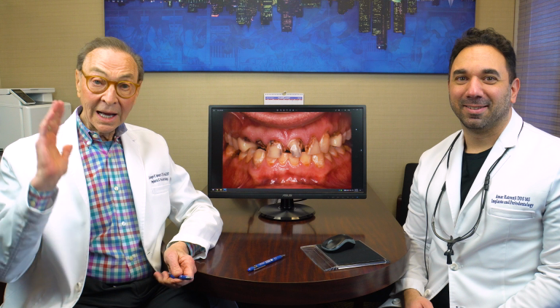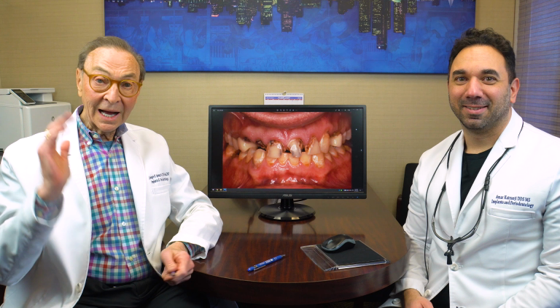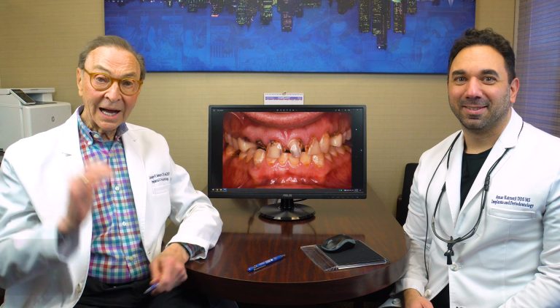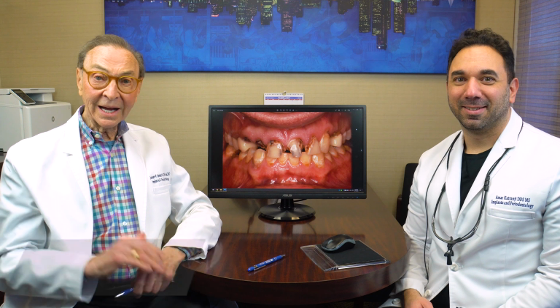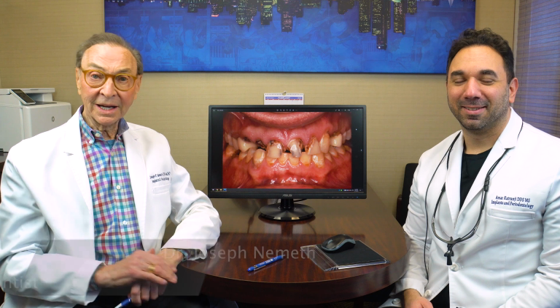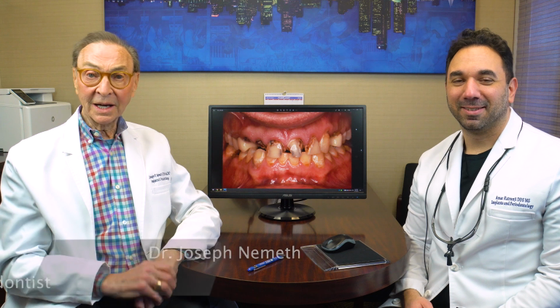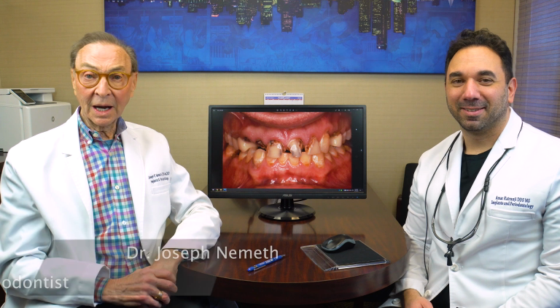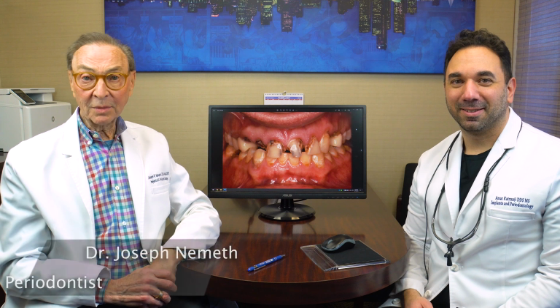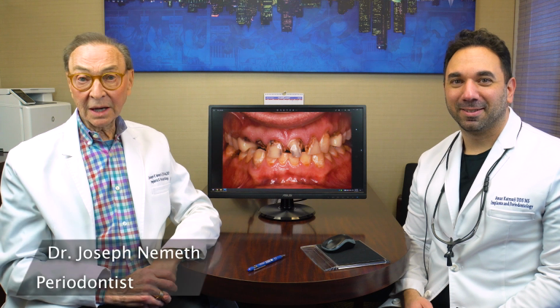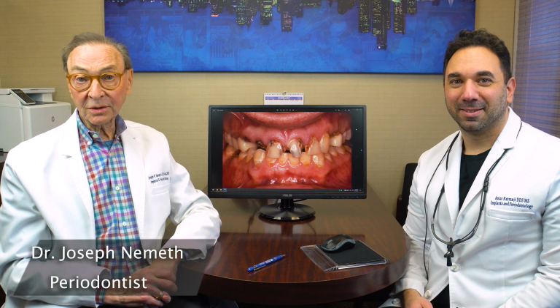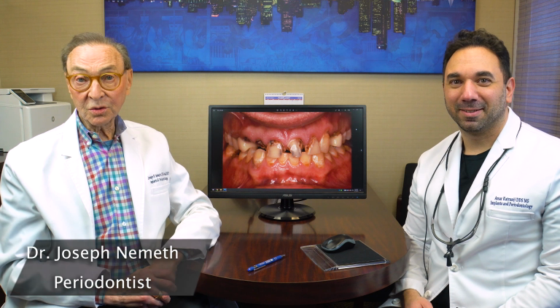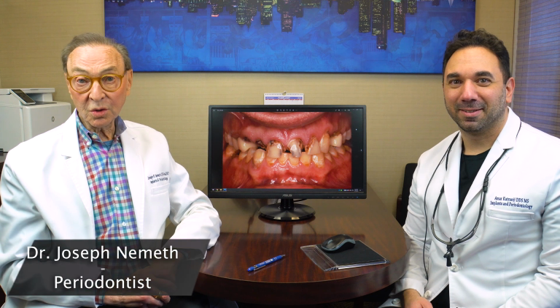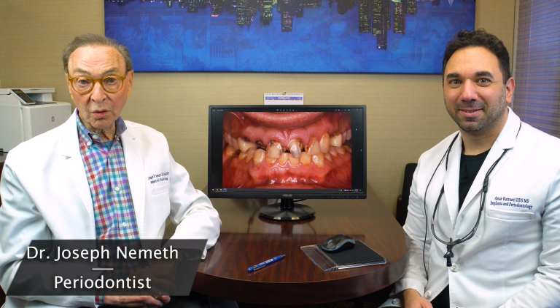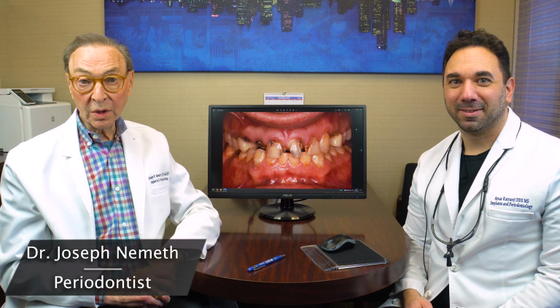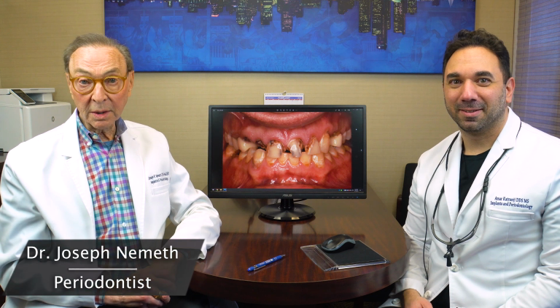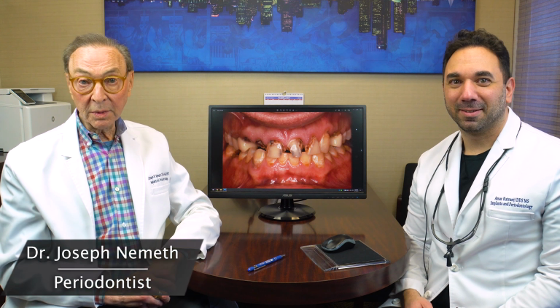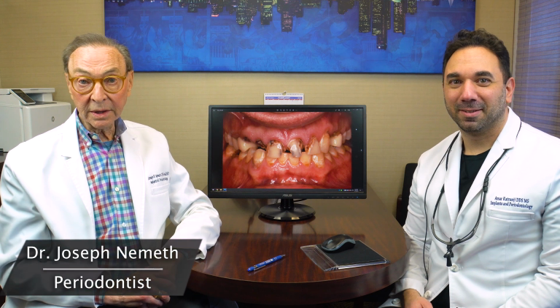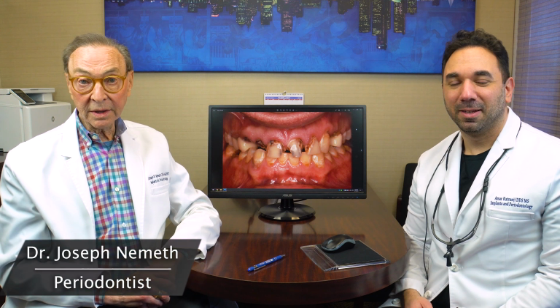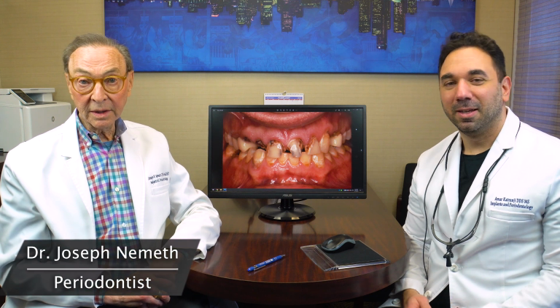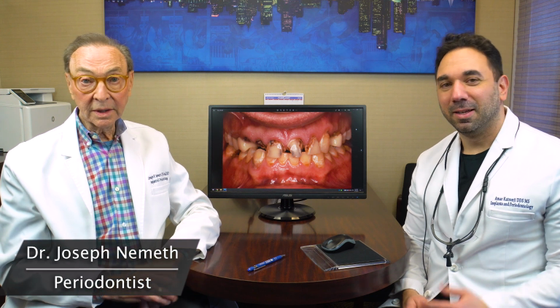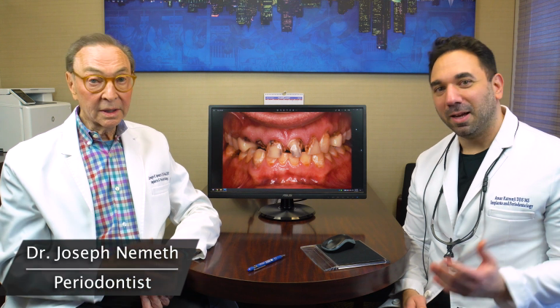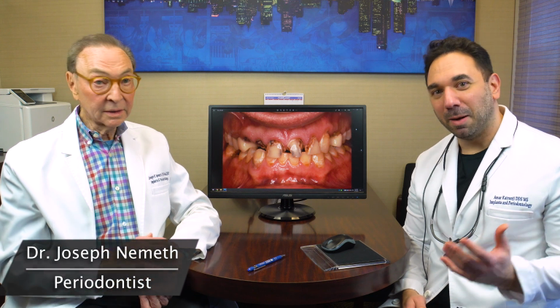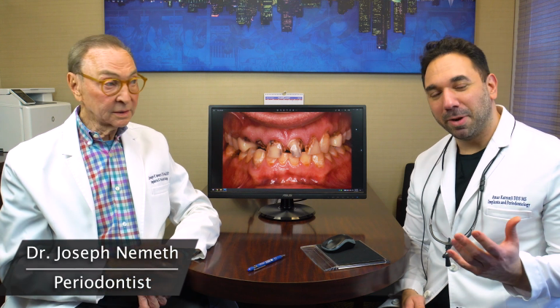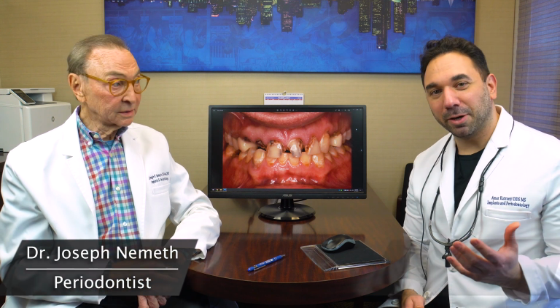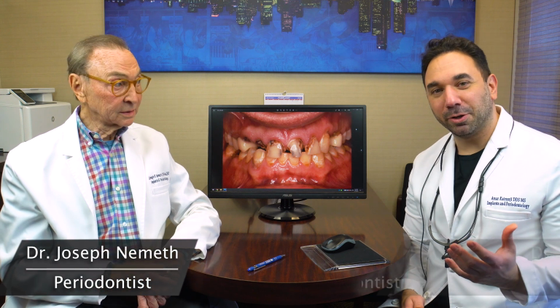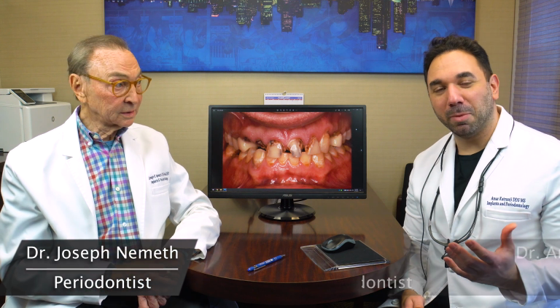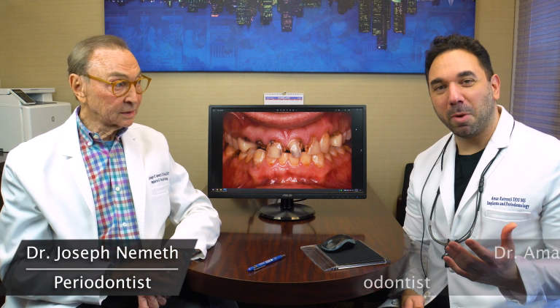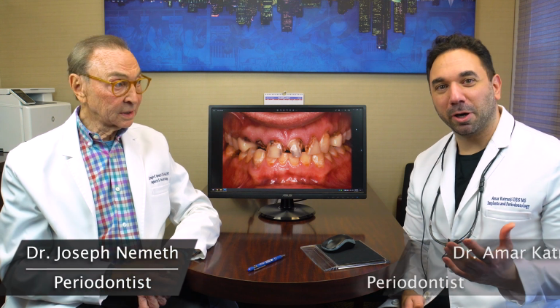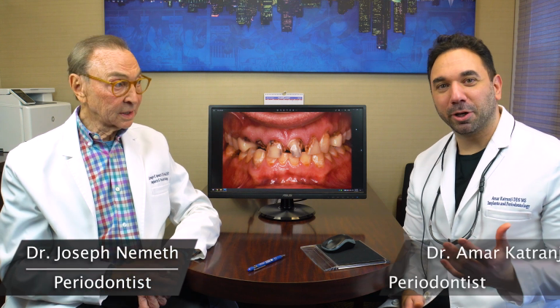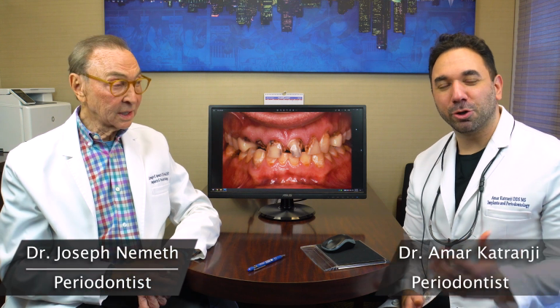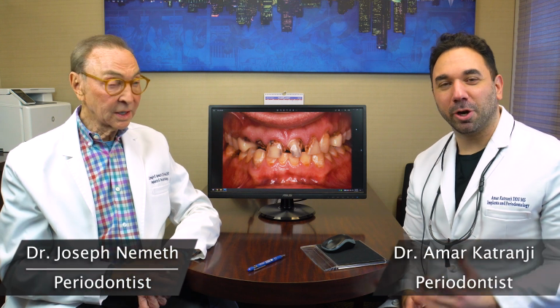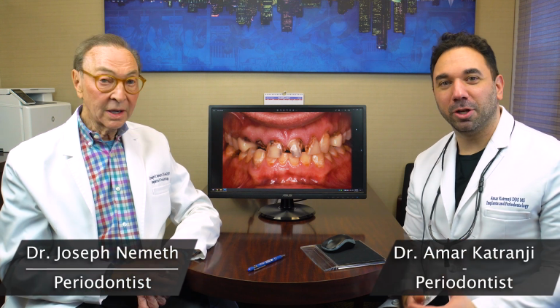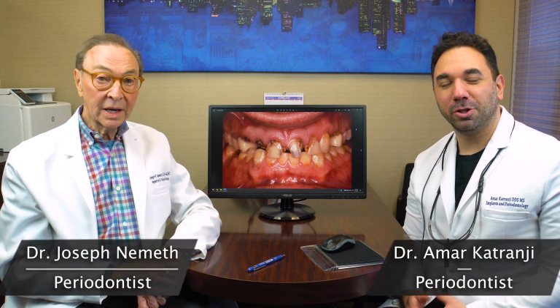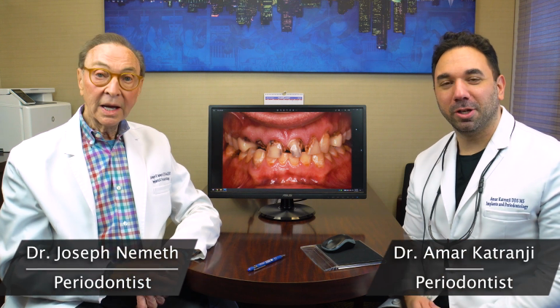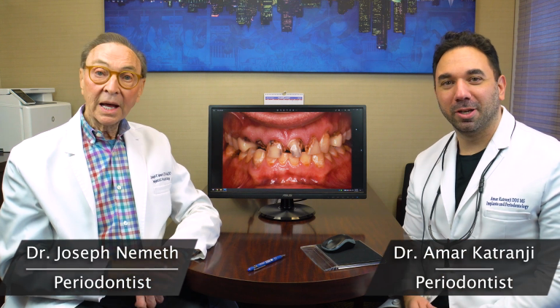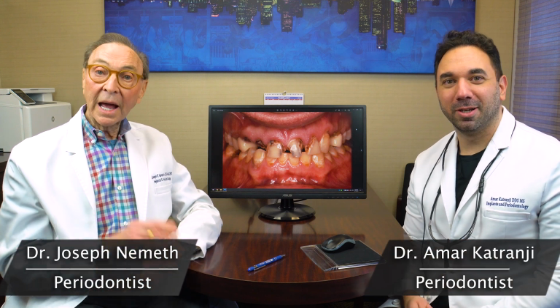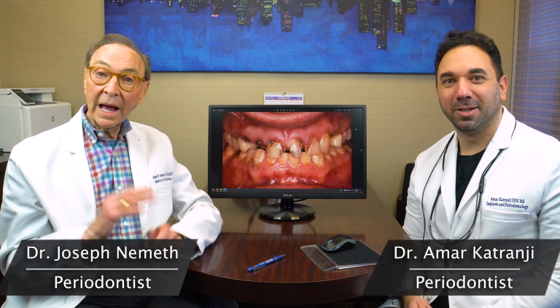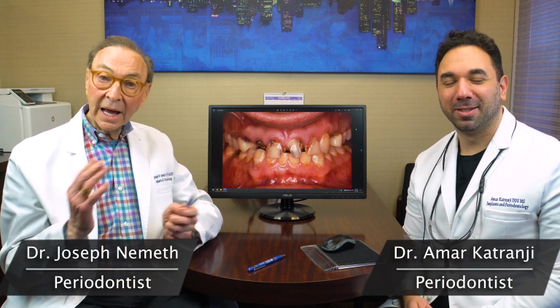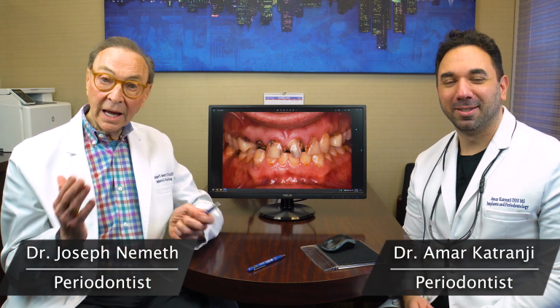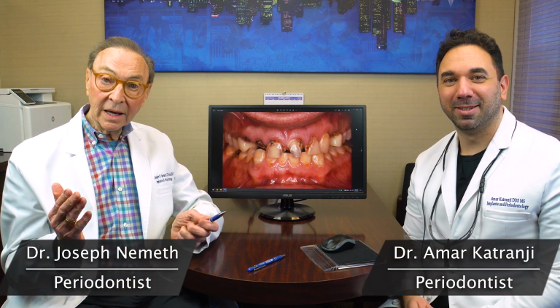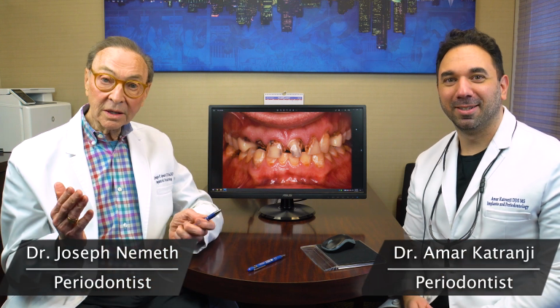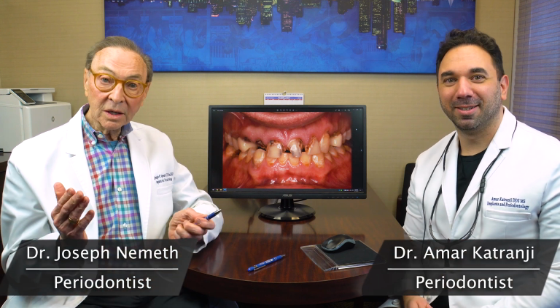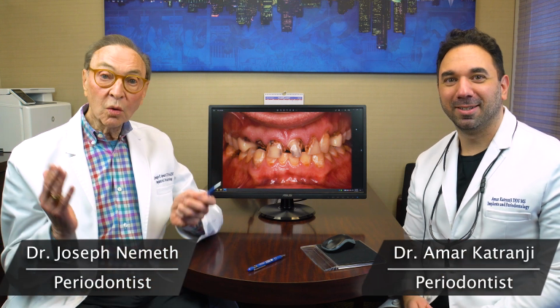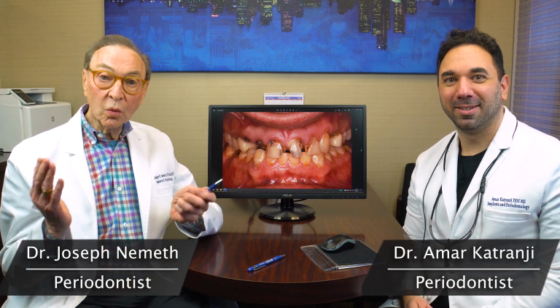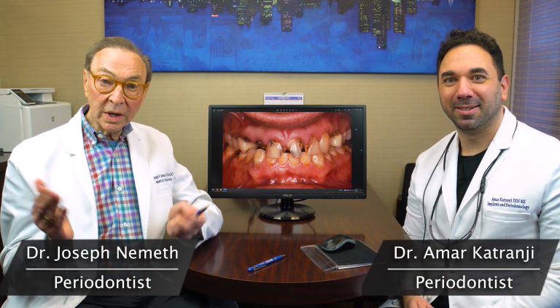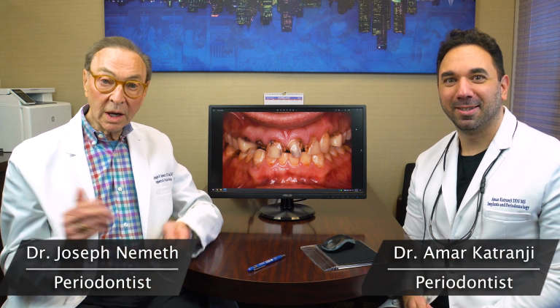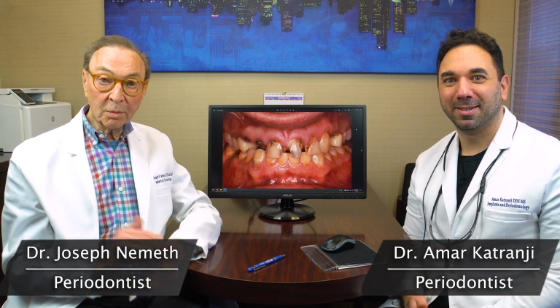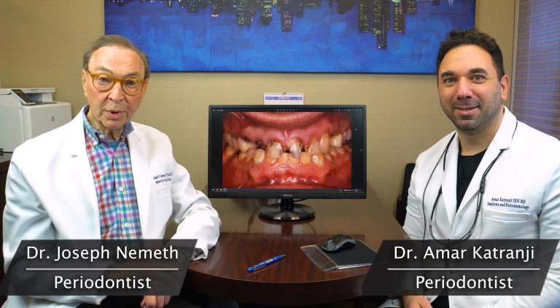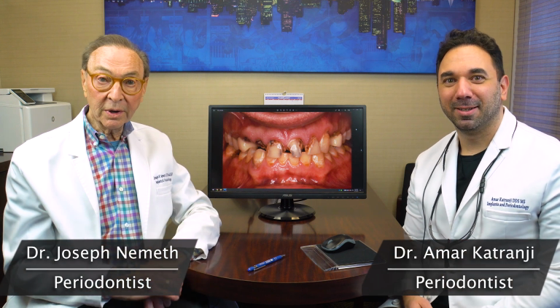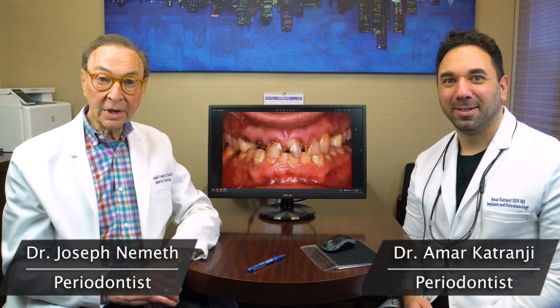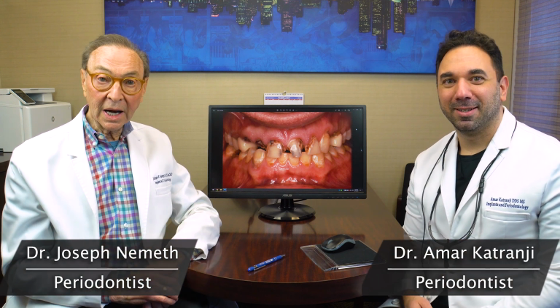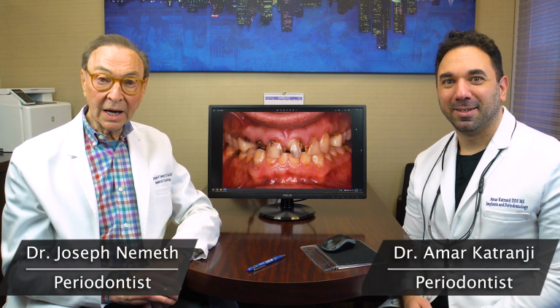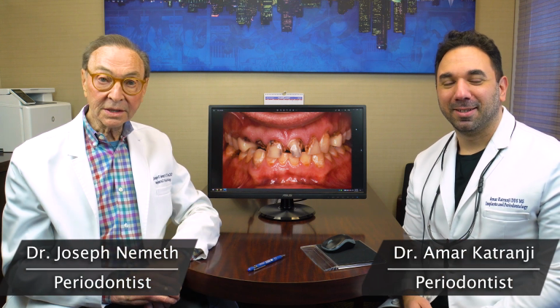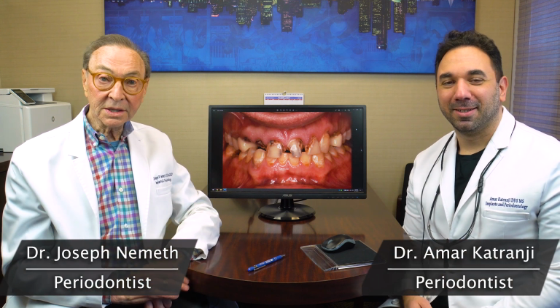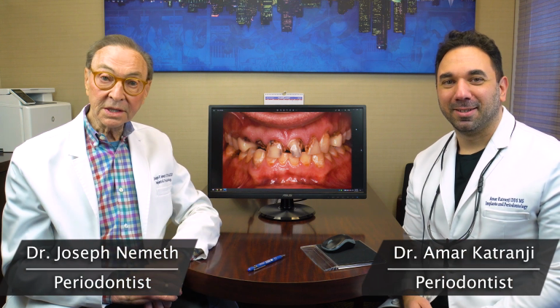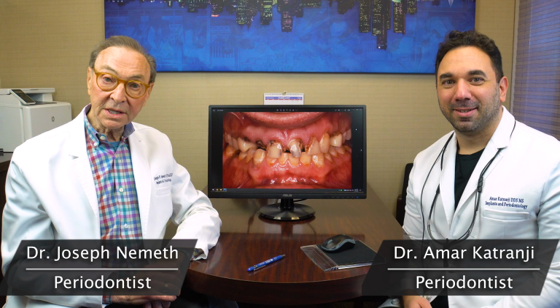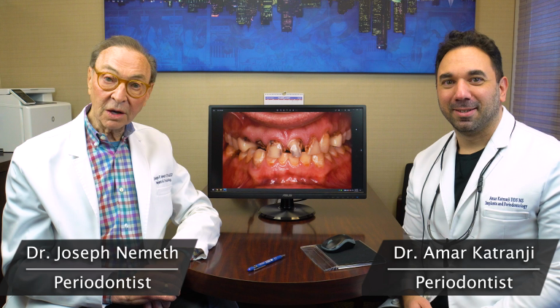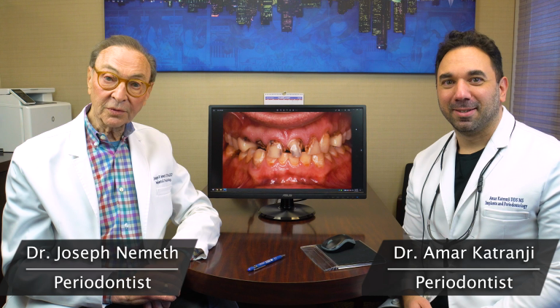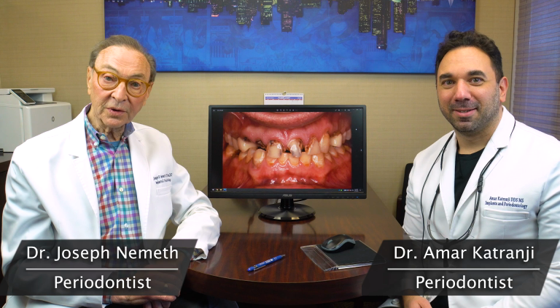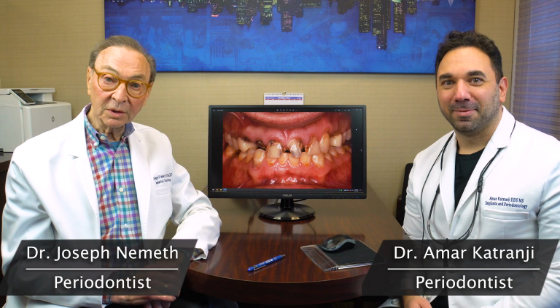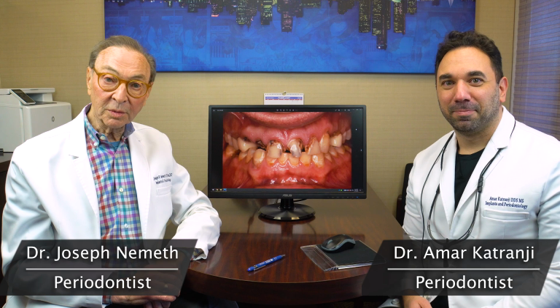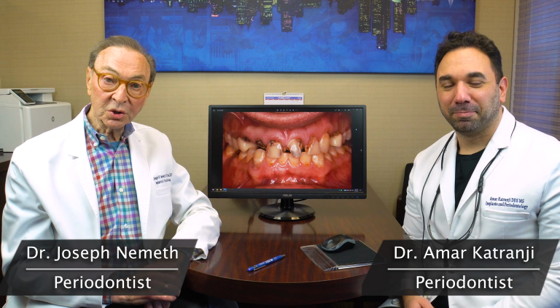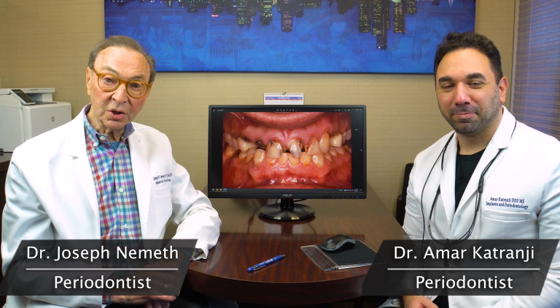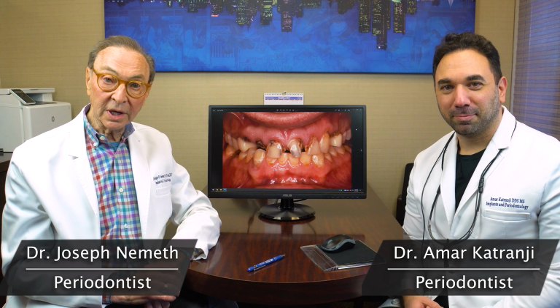Hi, I'm Dr. Joe Nemeth. I'm Dr. Amar Katrangi. And we are periodontists in Southfield, Michigan.